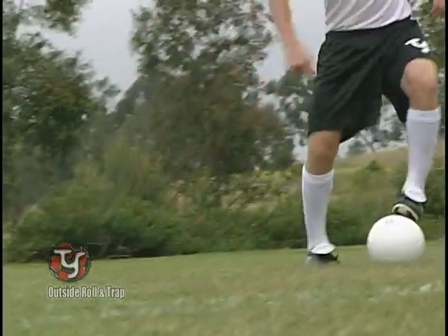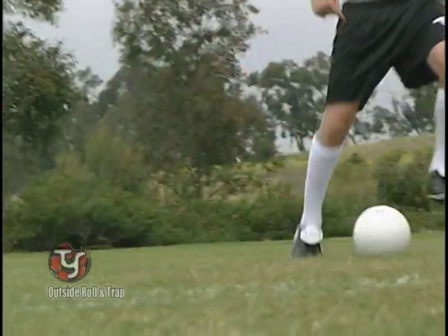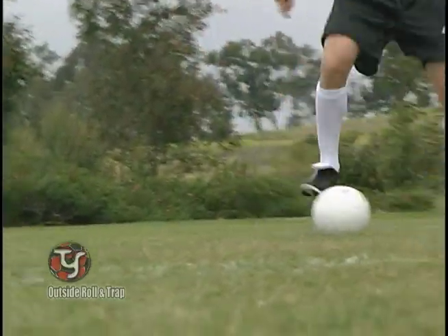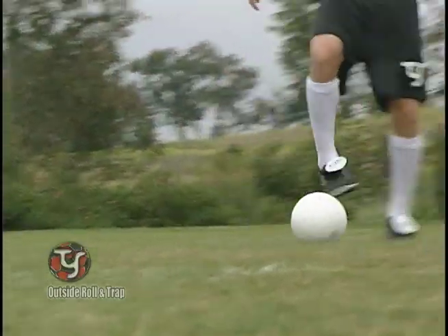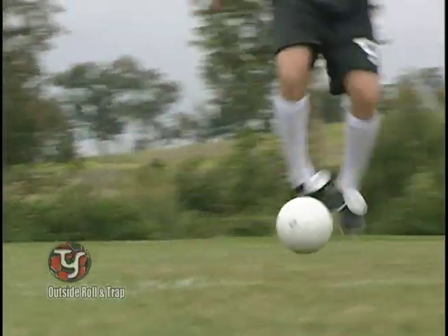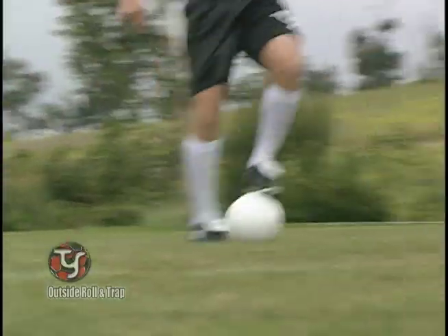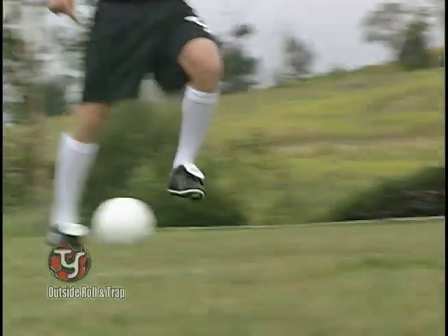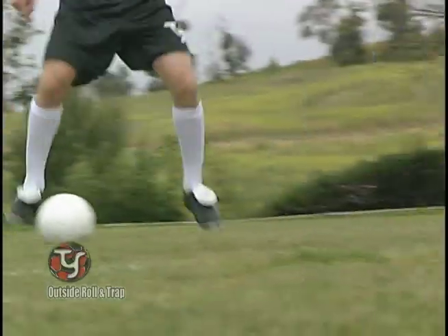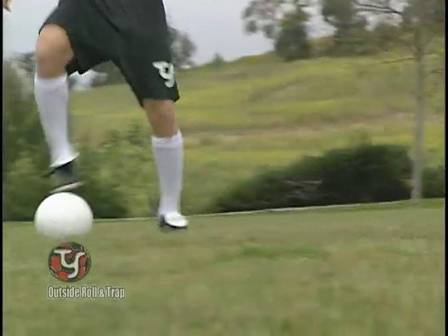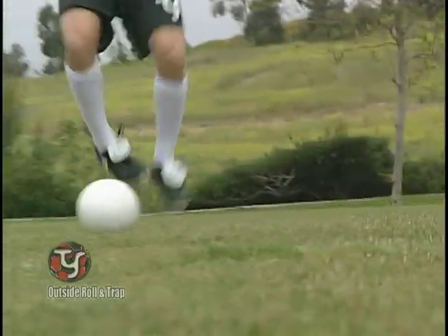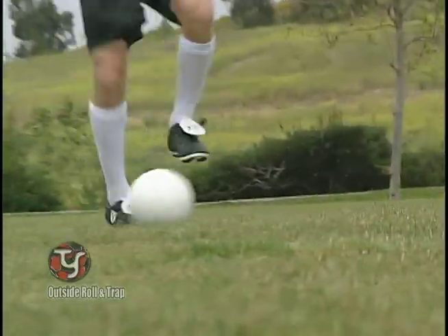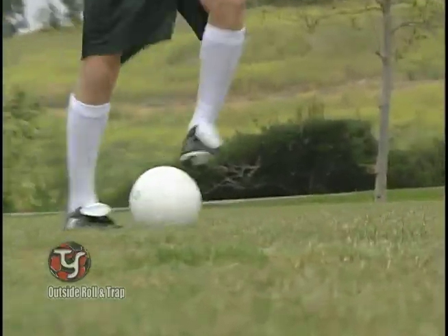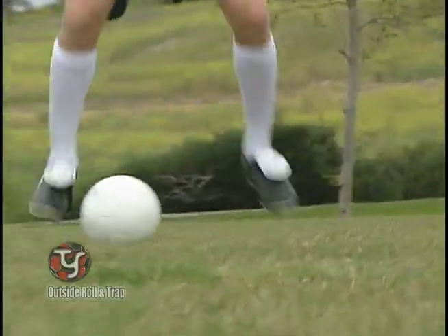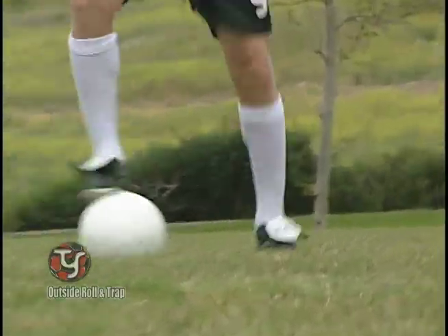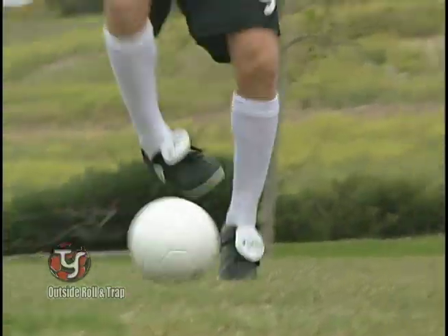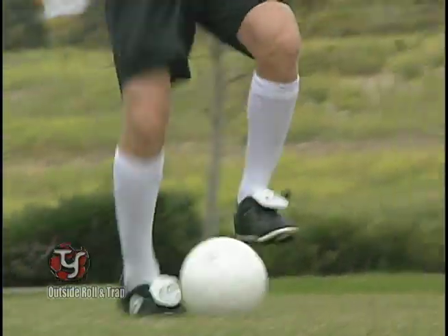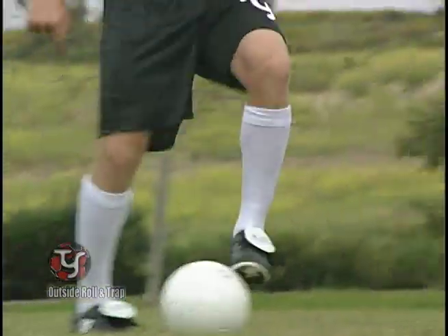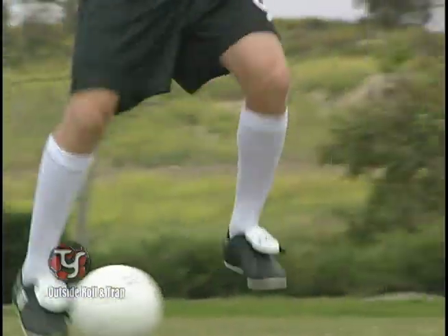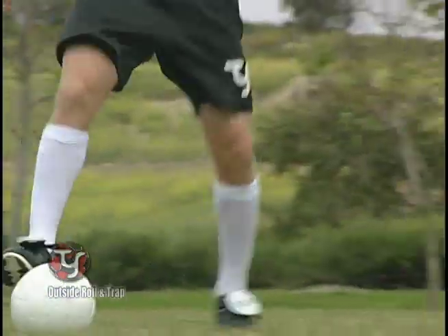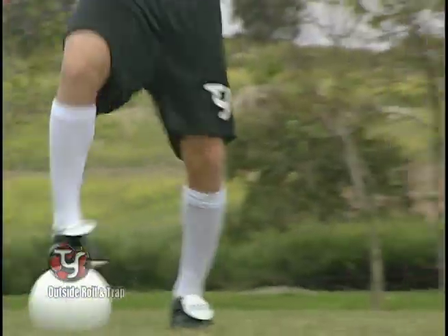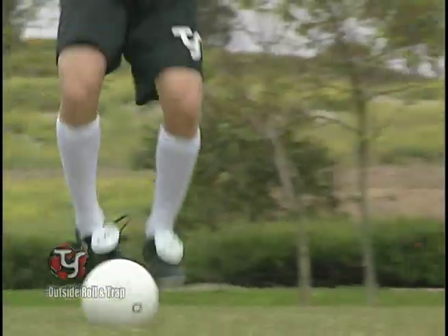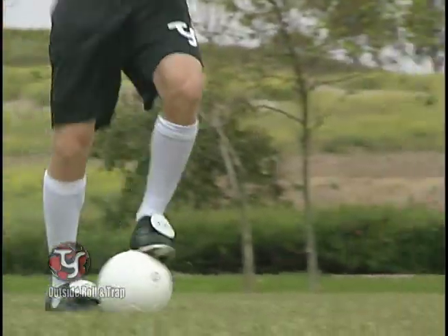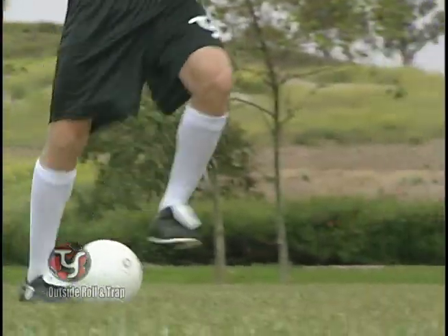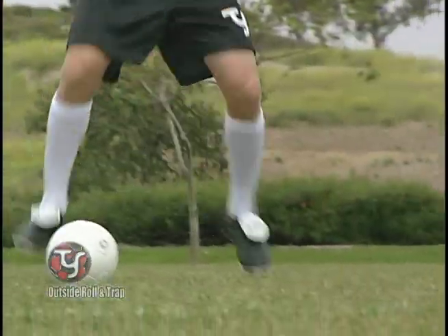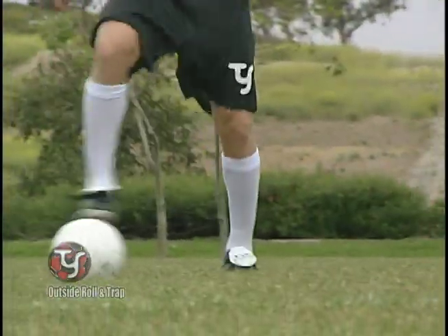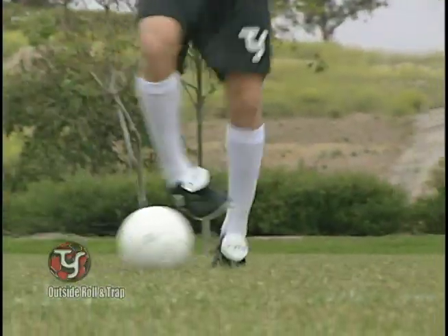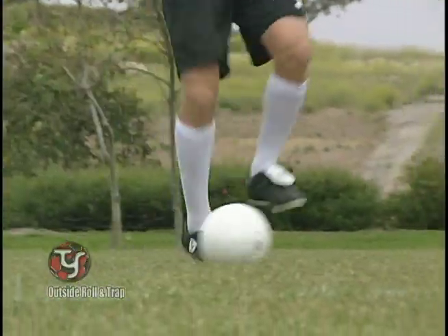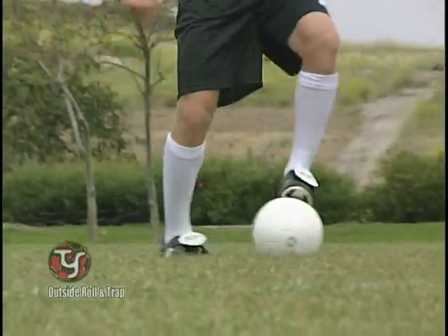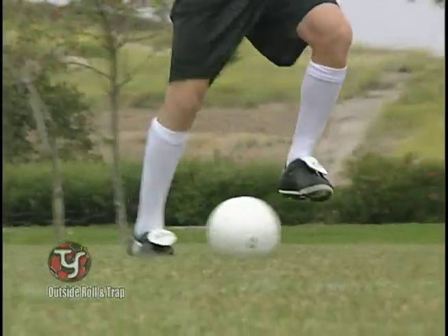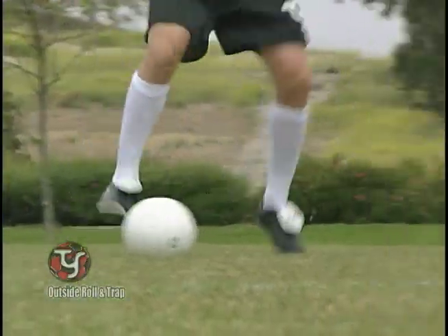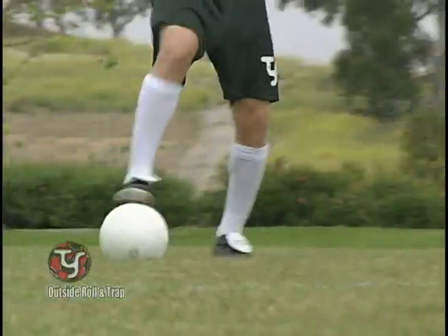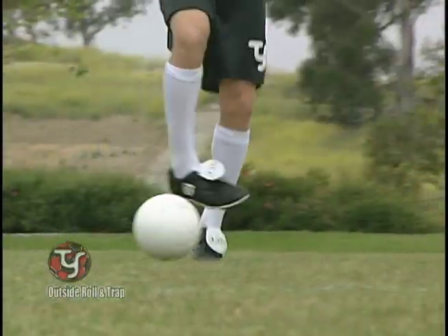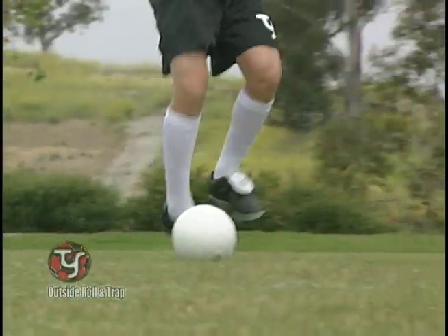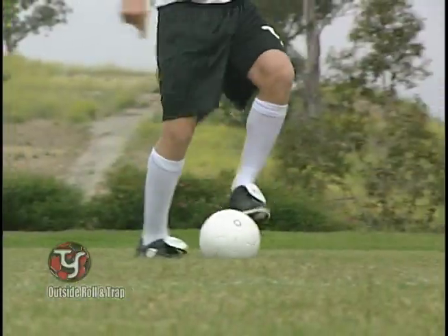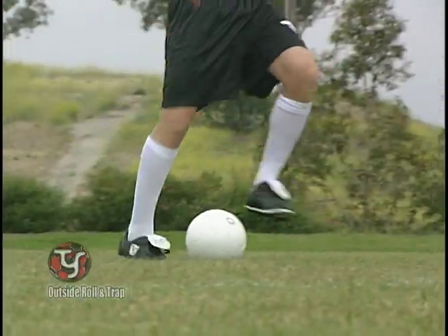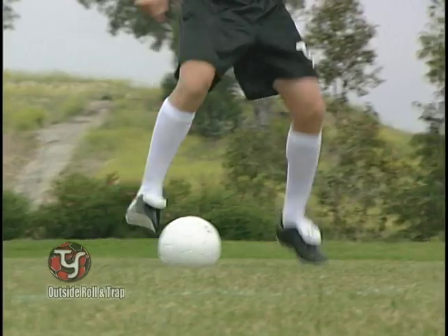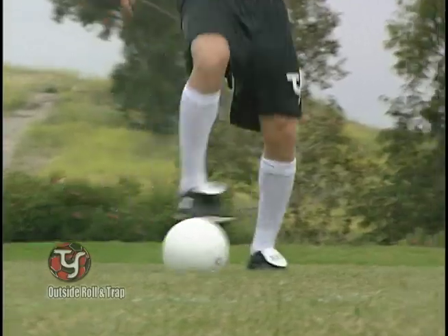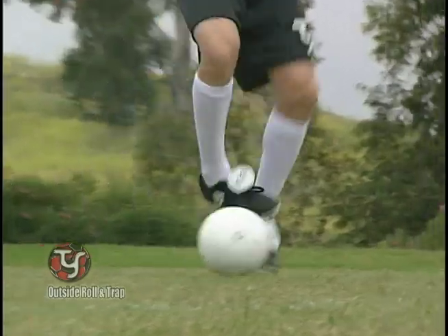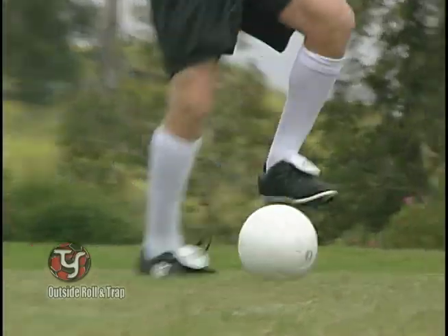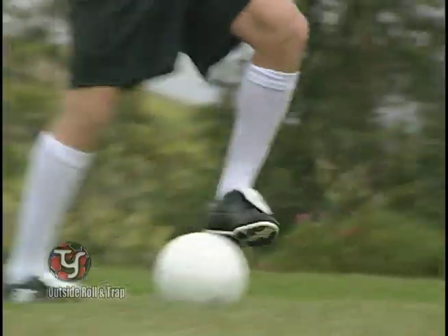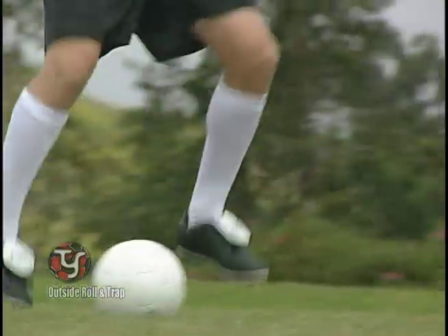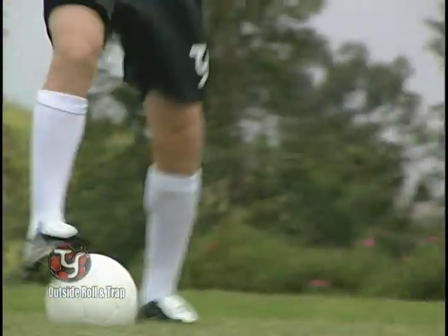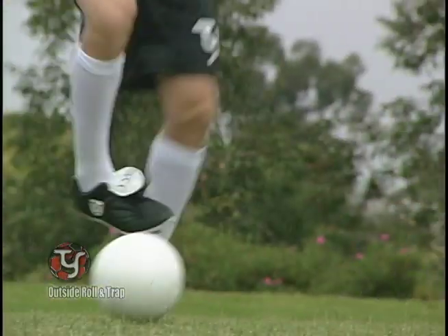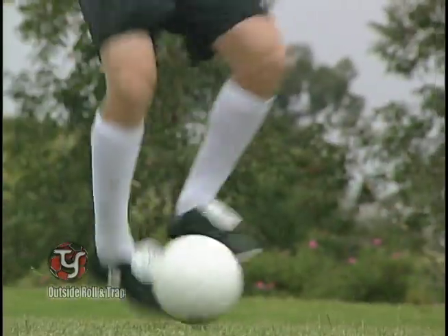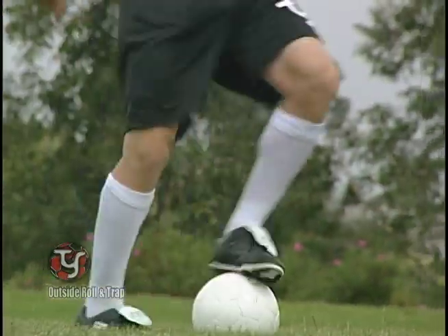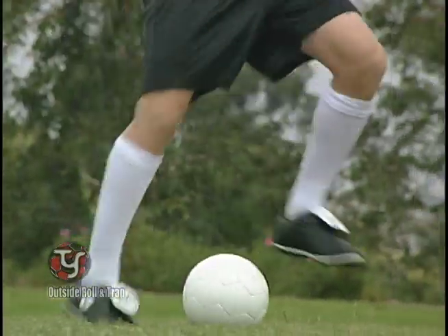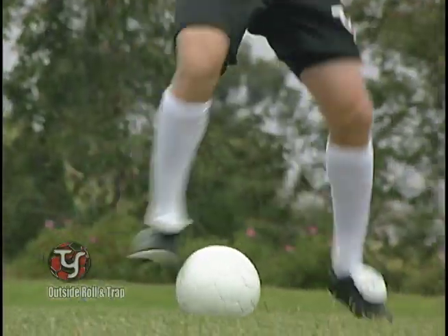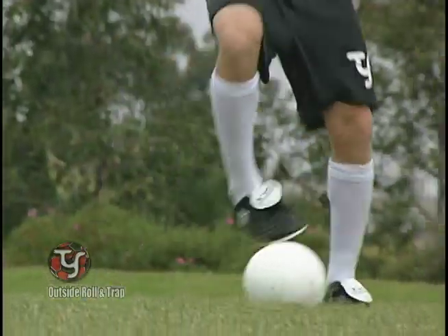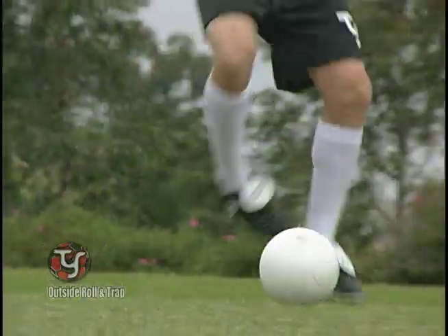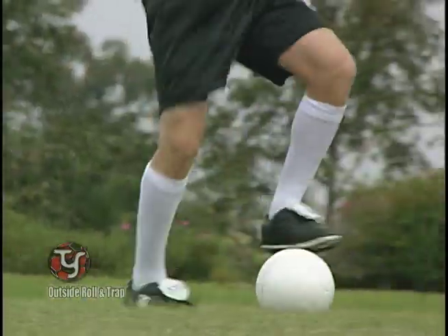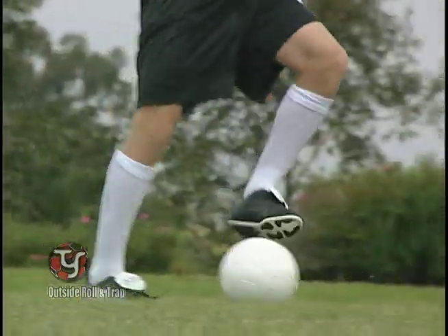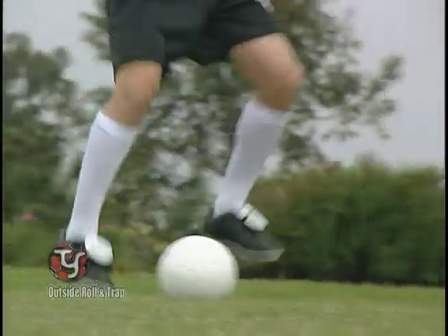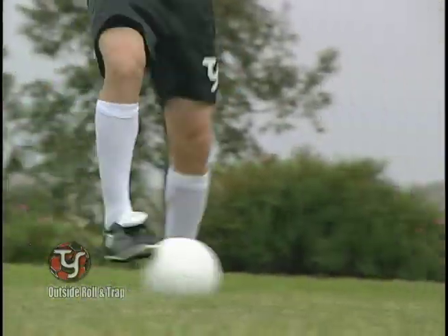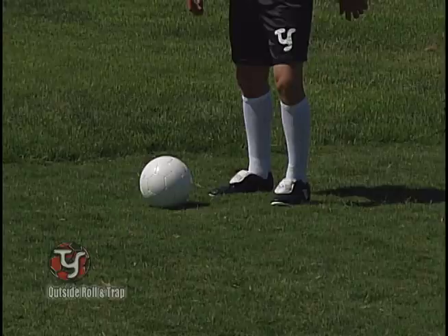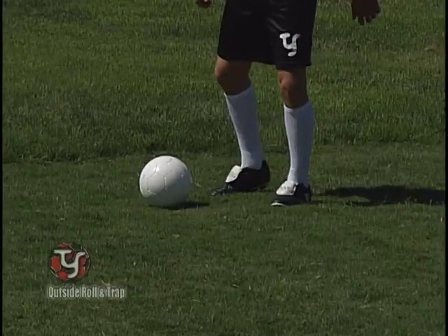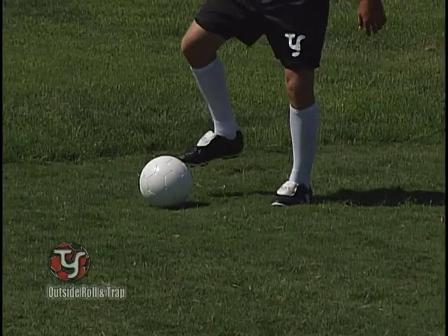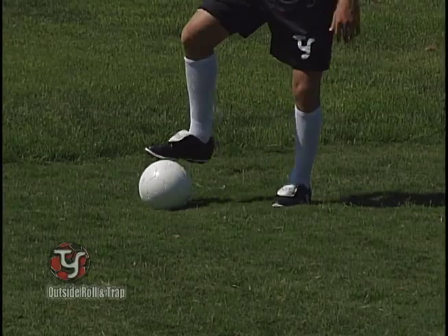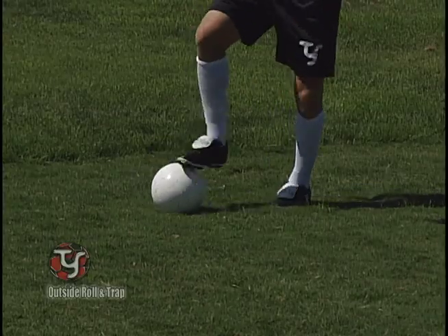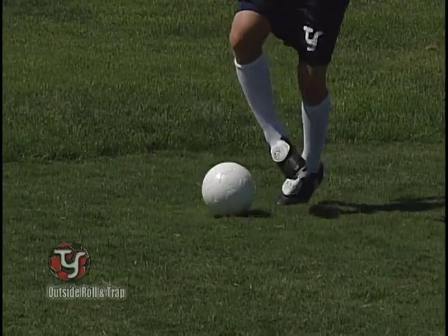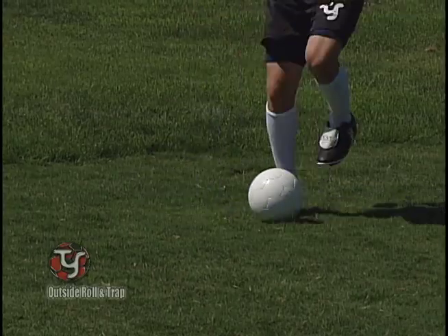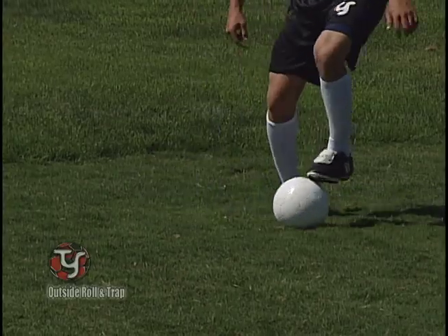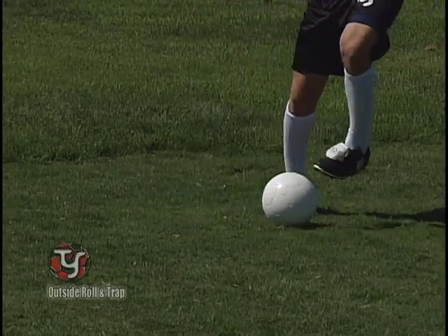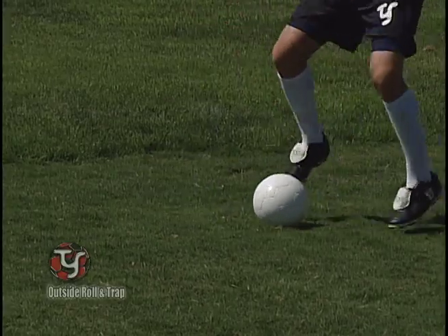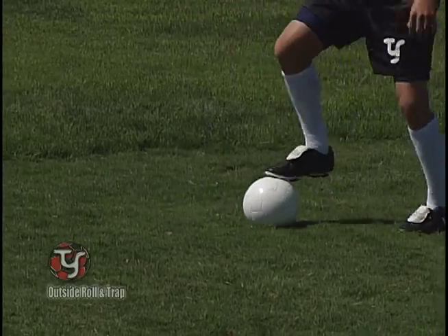Build that leg strength up by moving your feet quickly. Faster feet is the key to this plyo, and always keep the ball within plain distance.